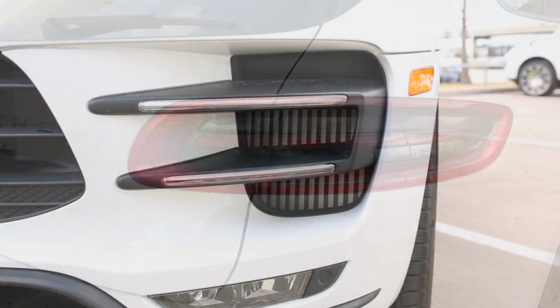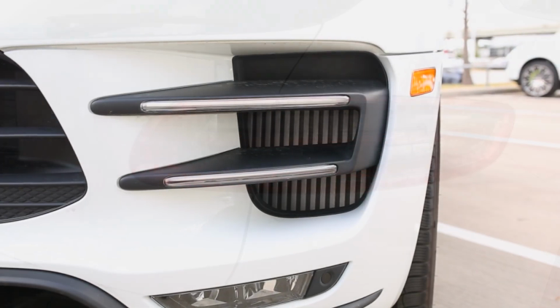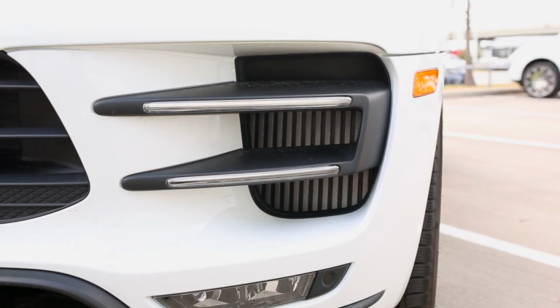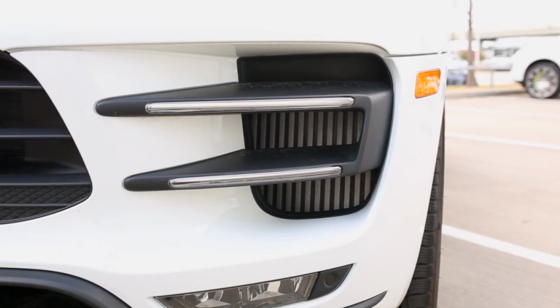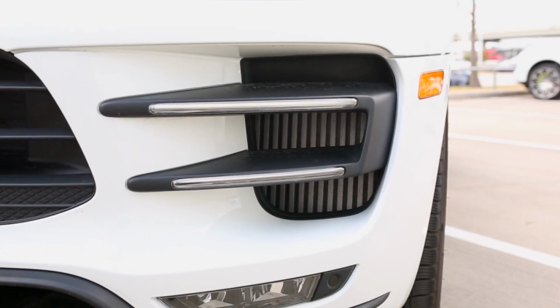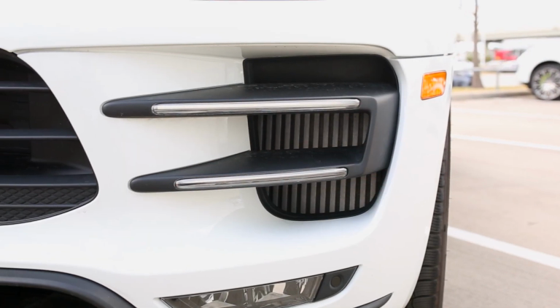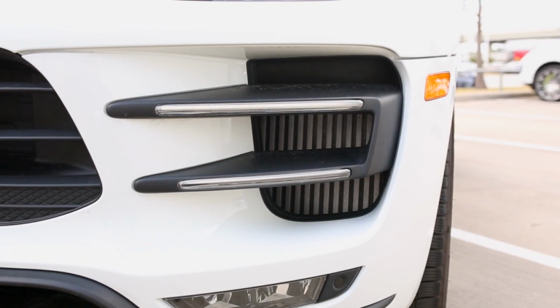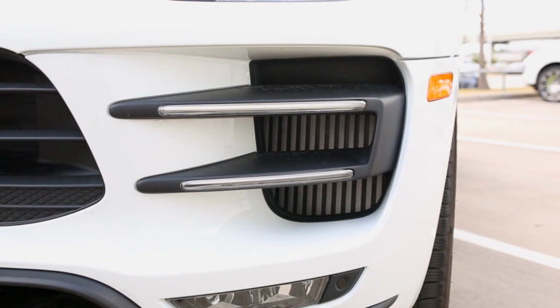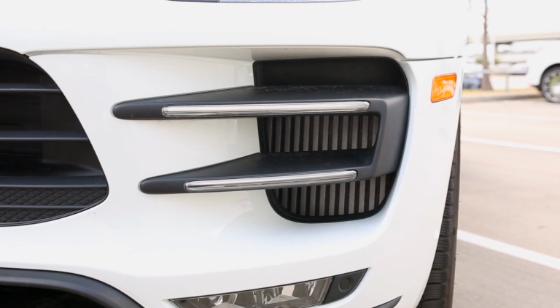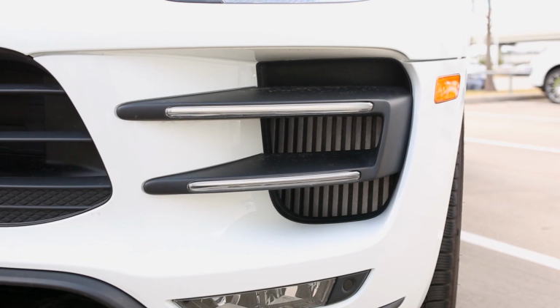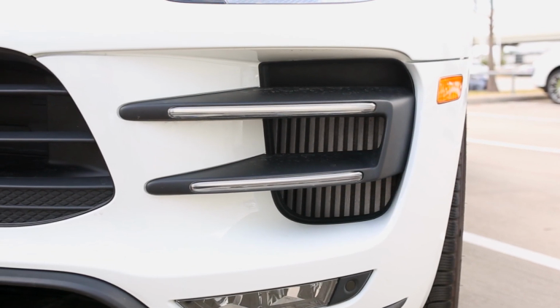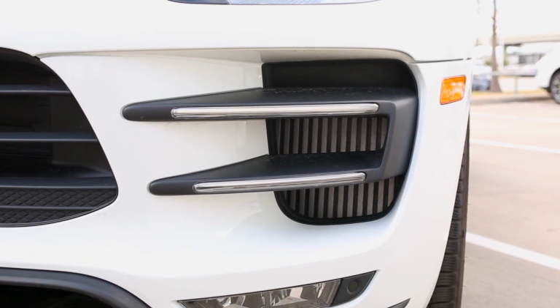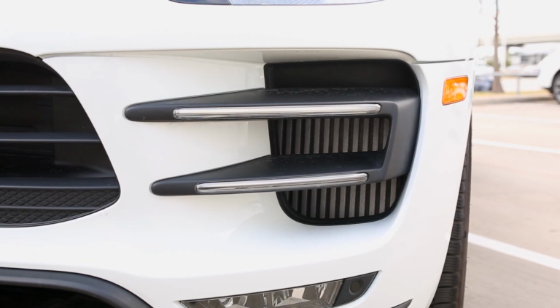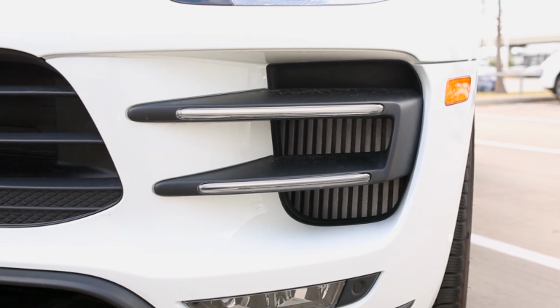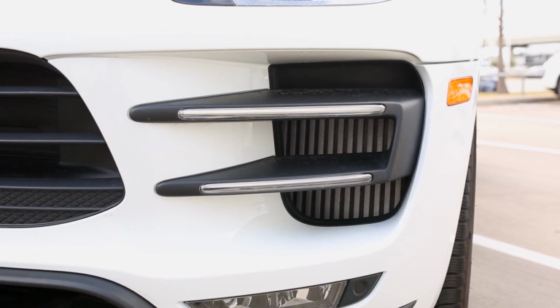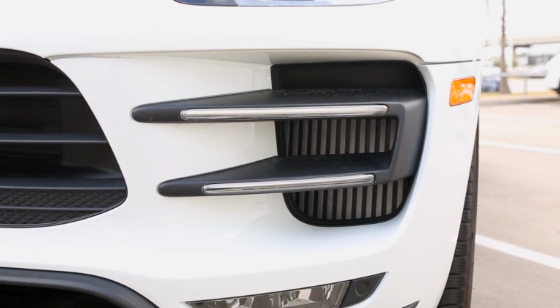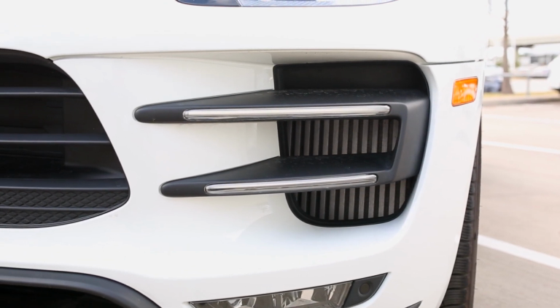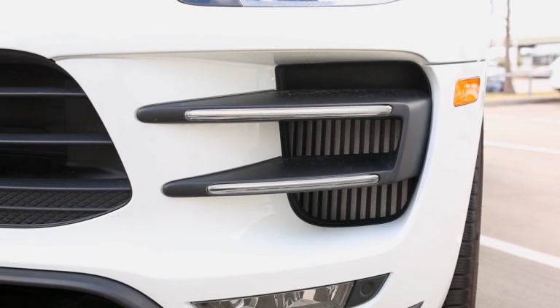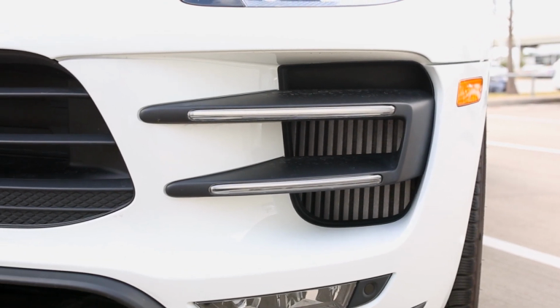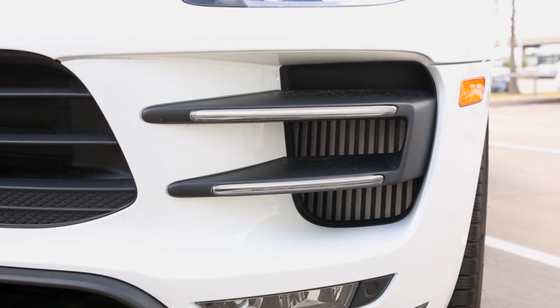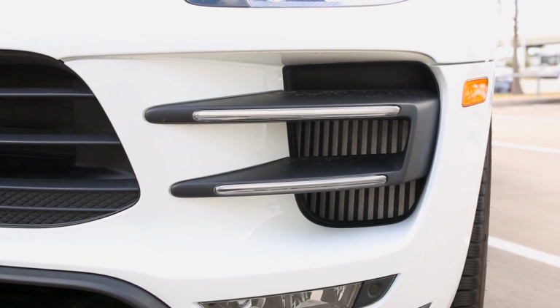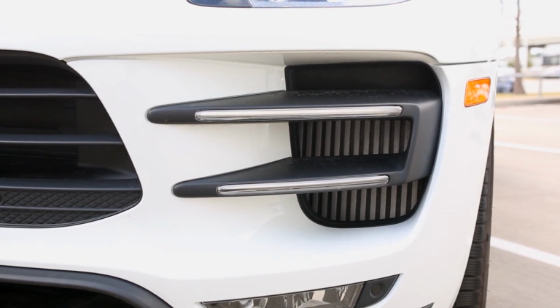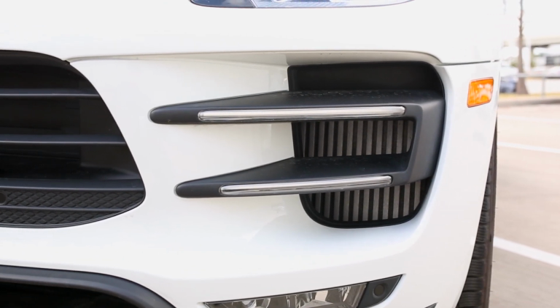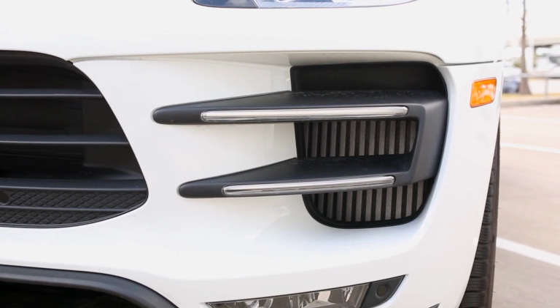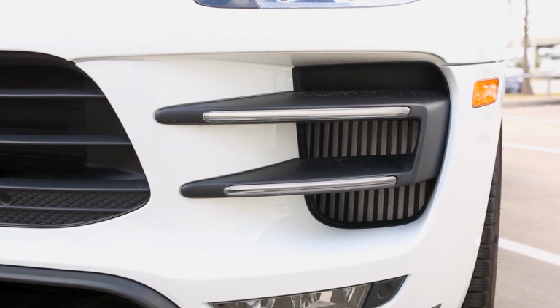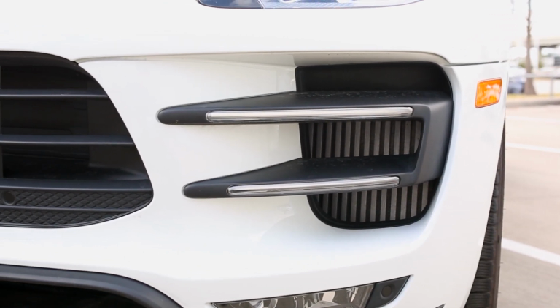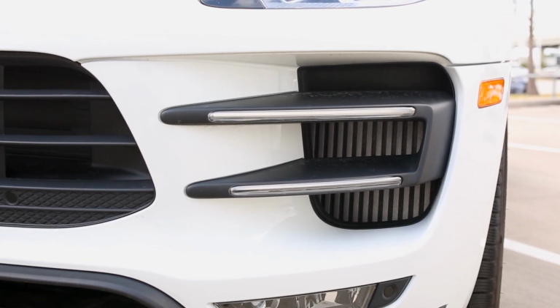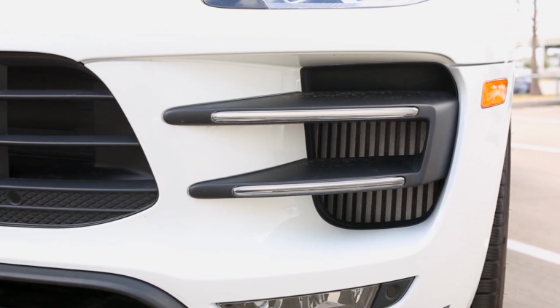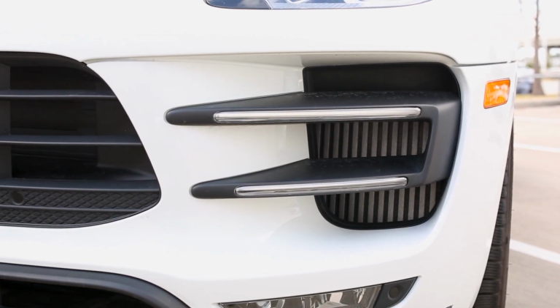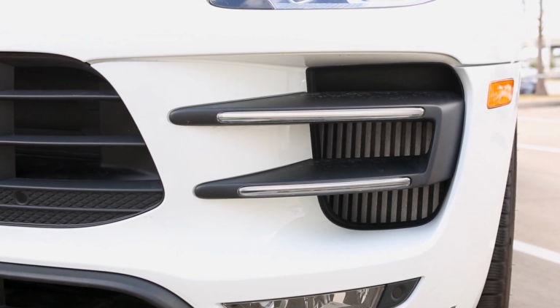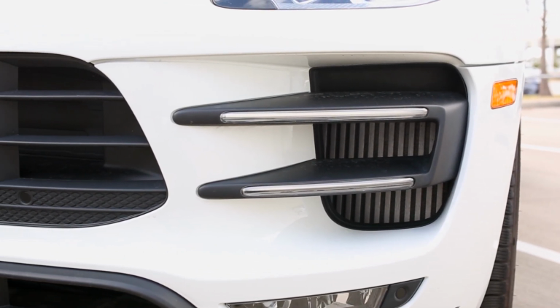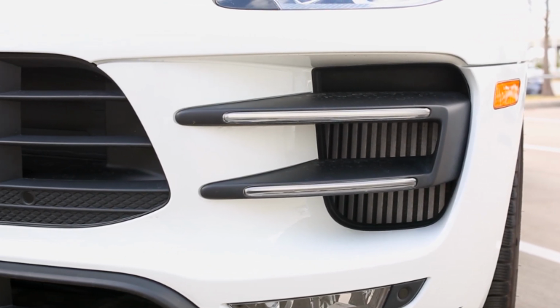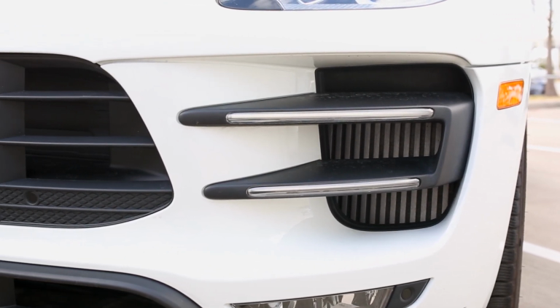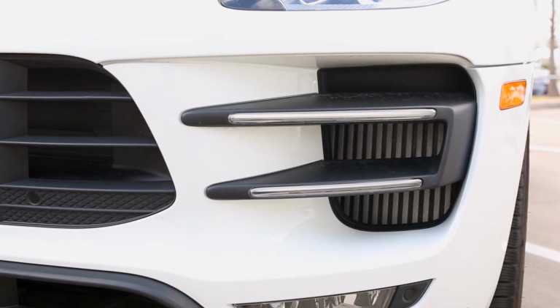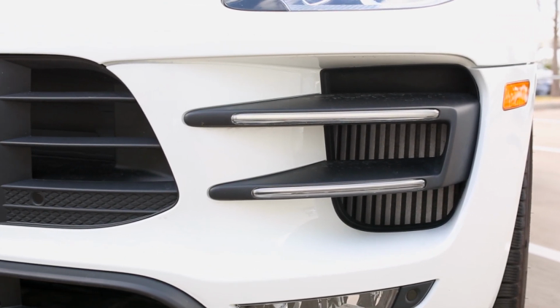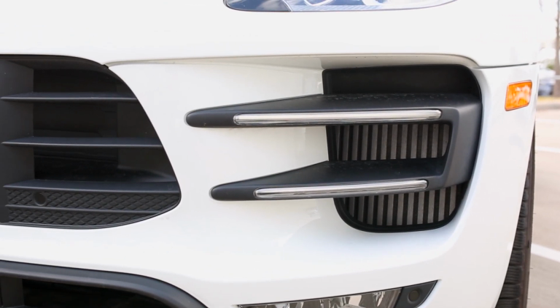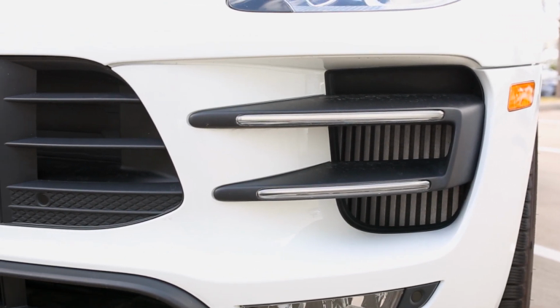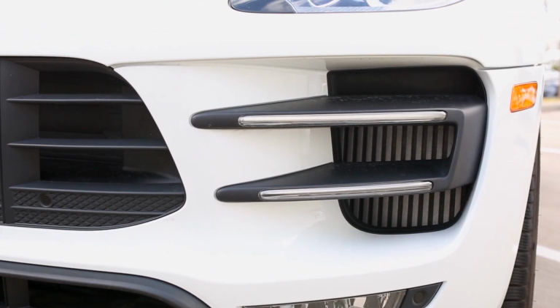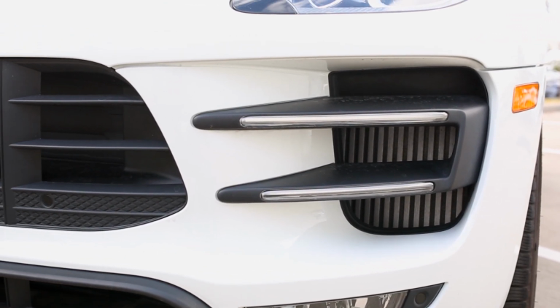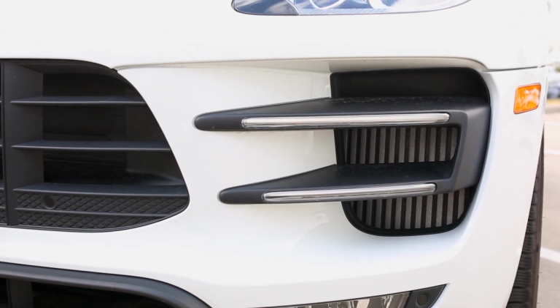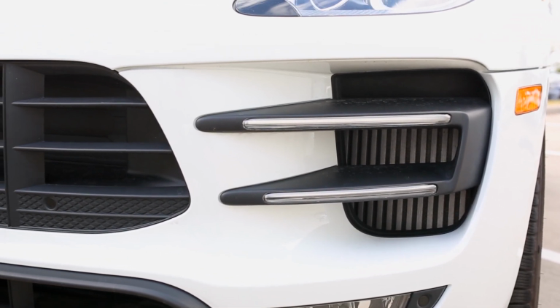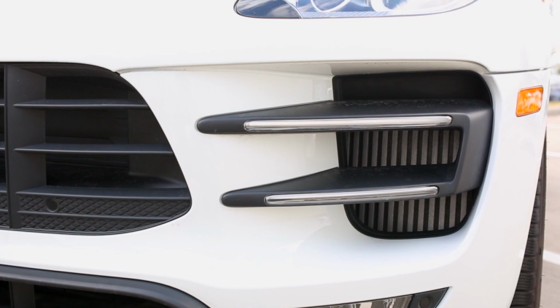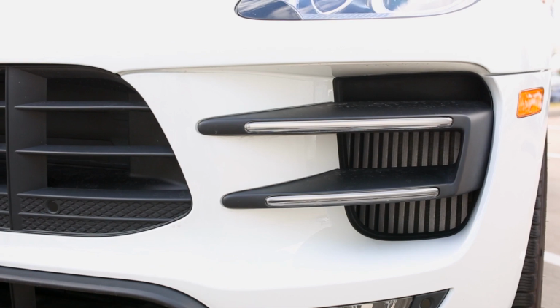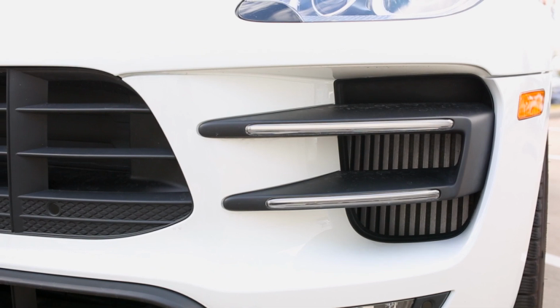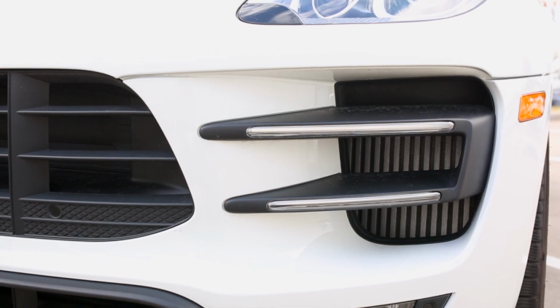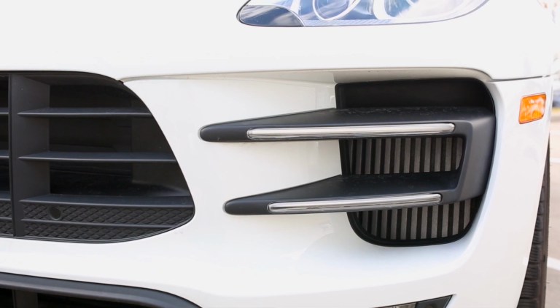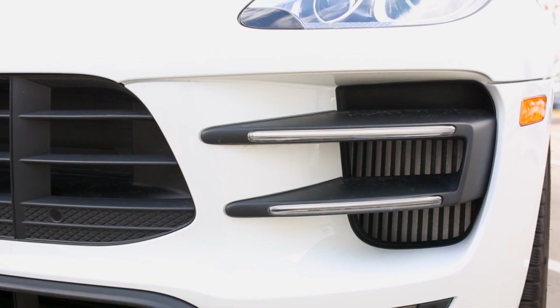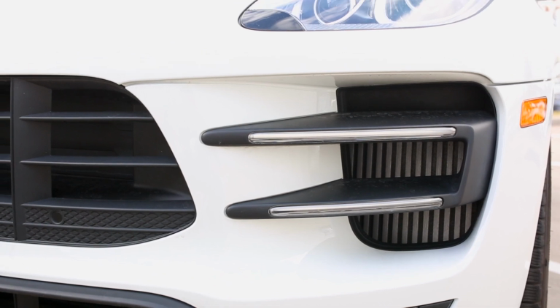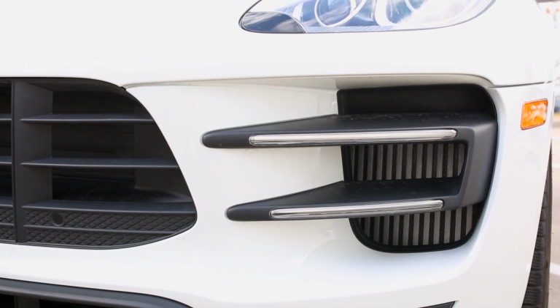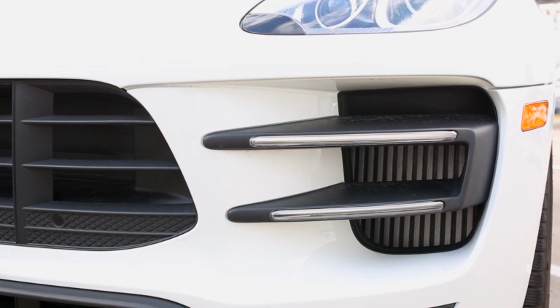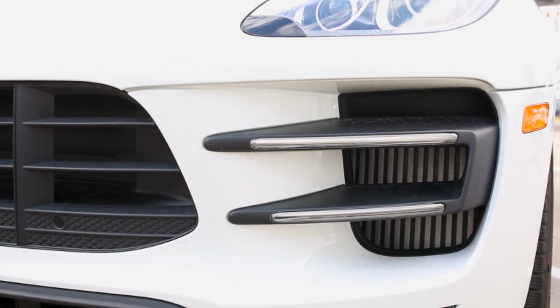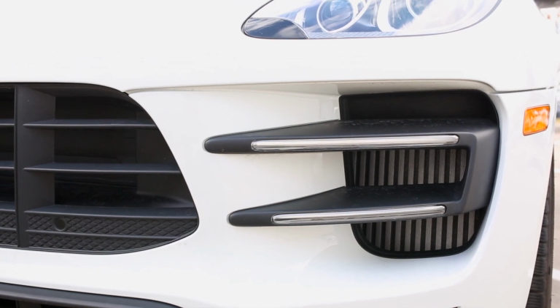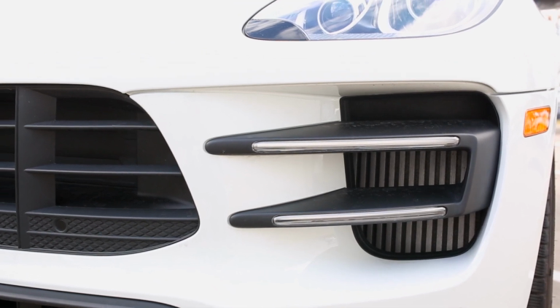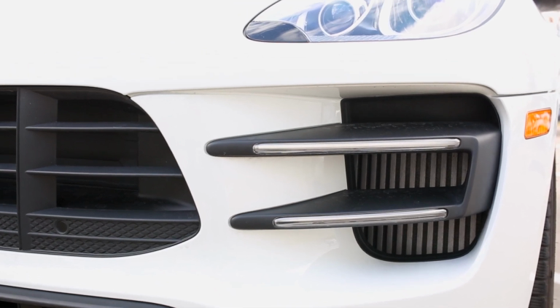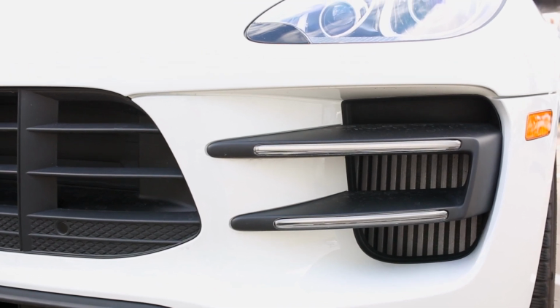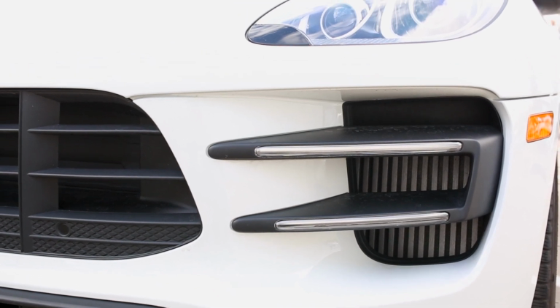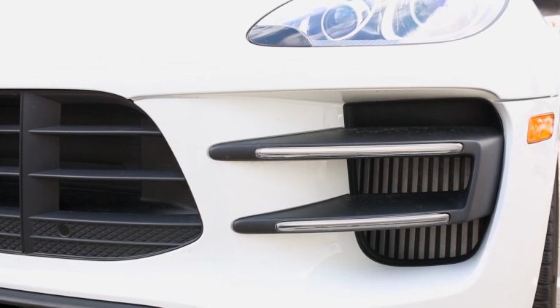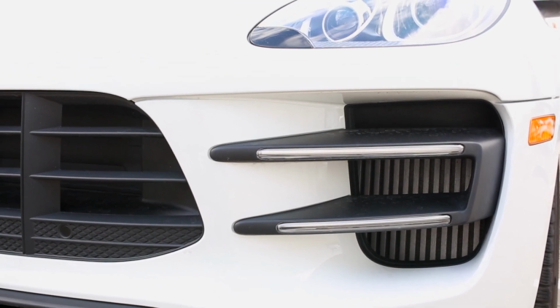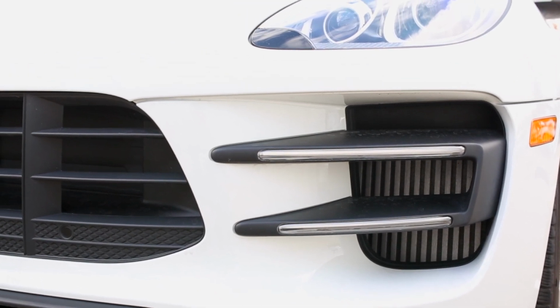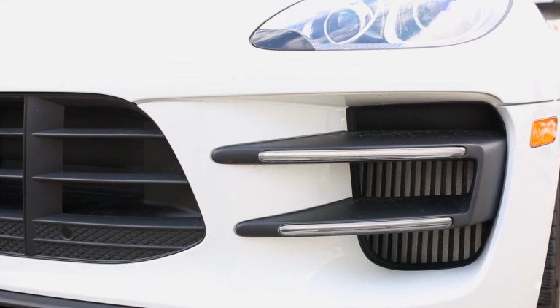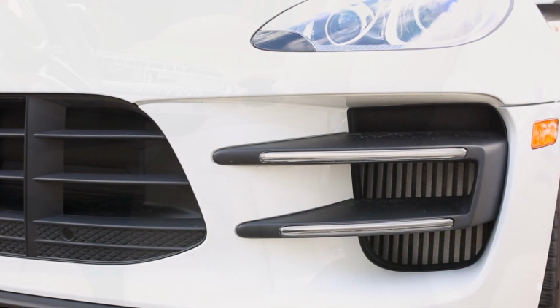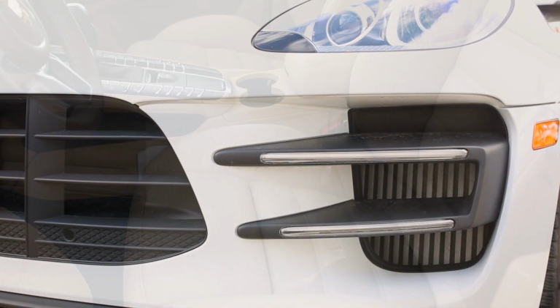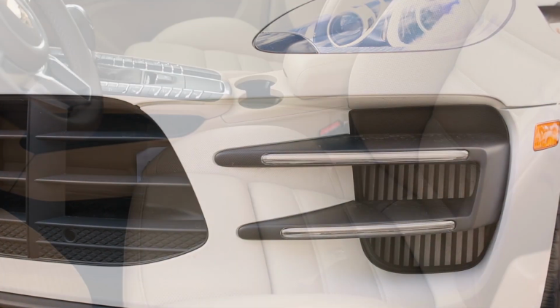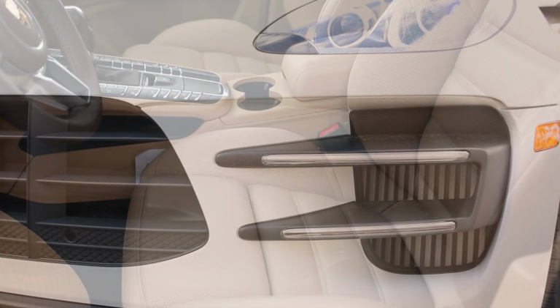Number two has got to be these dual front mount intercoolers. With a lot of power comes a lot of heat, and this will keep you cool.